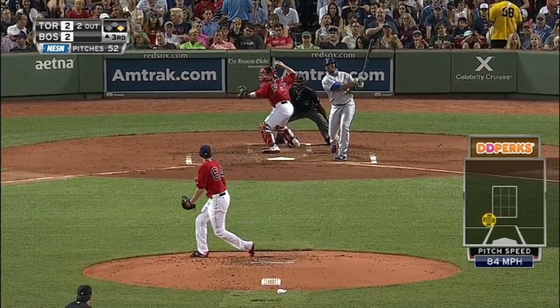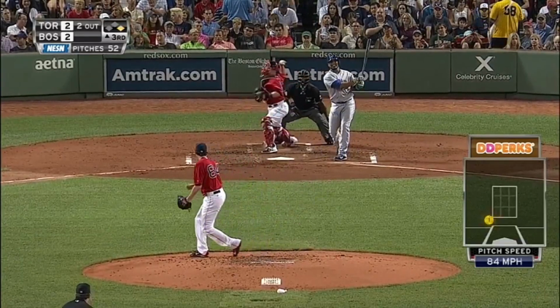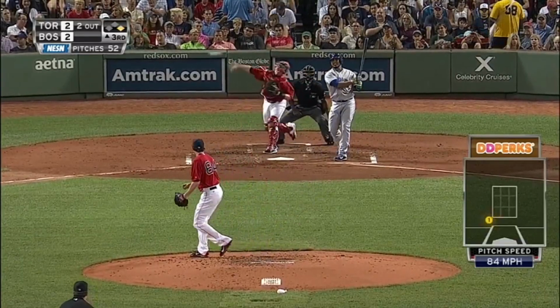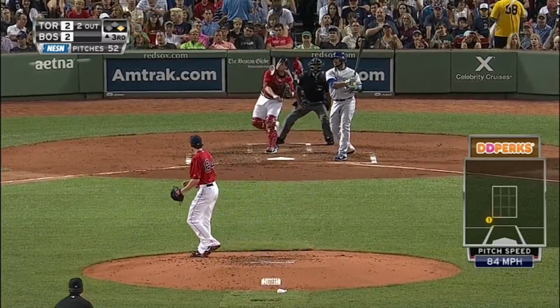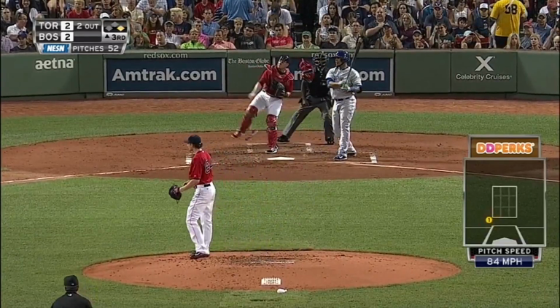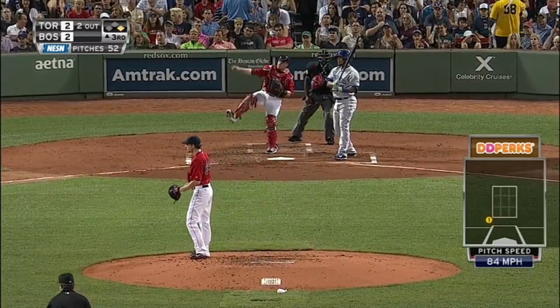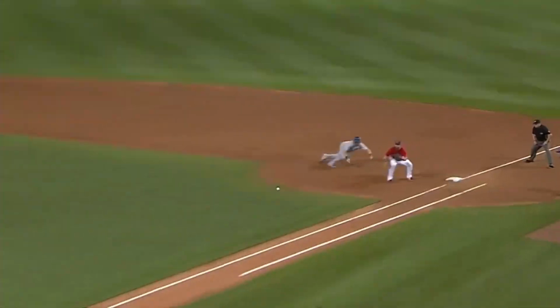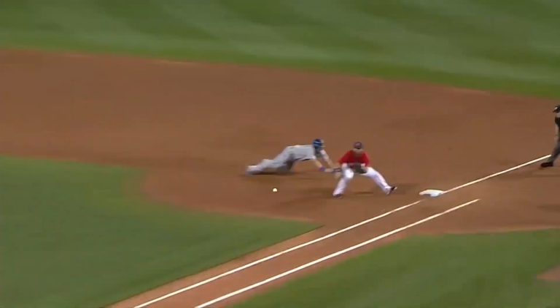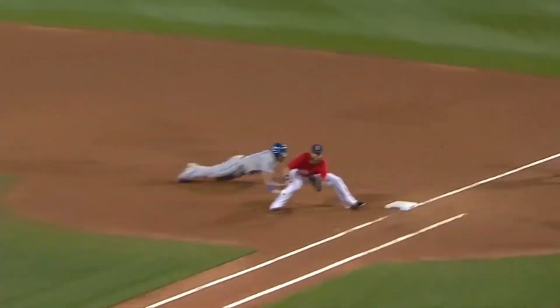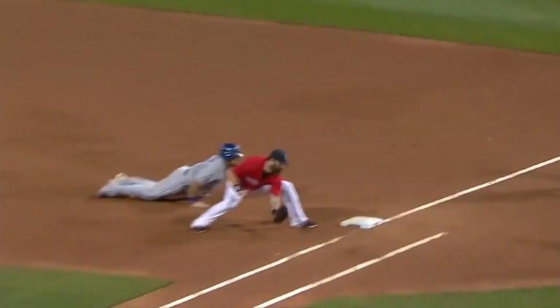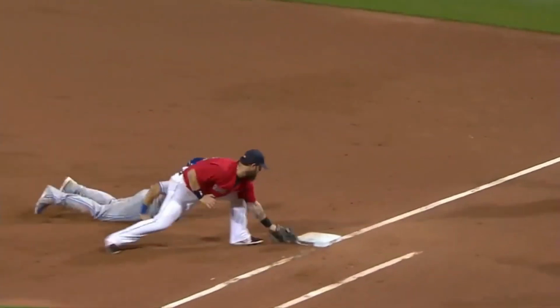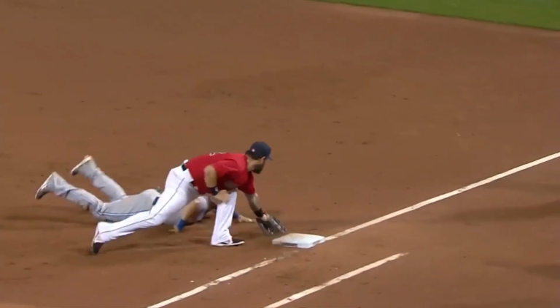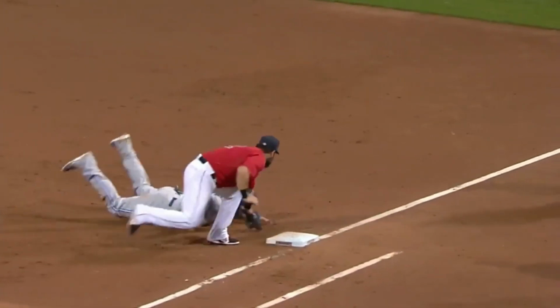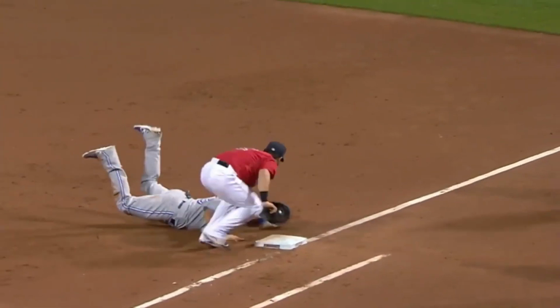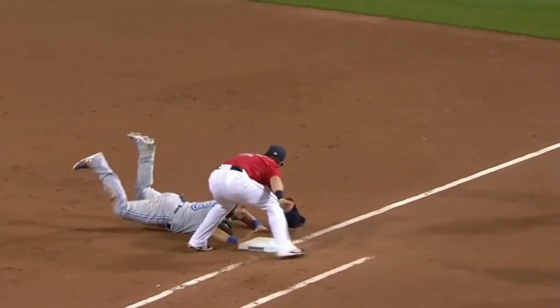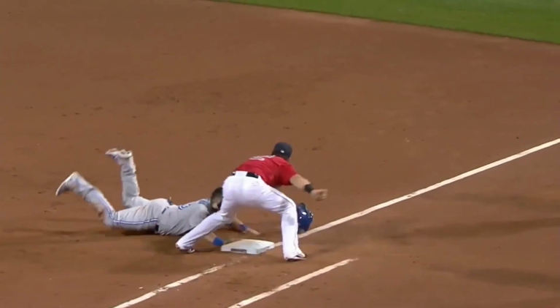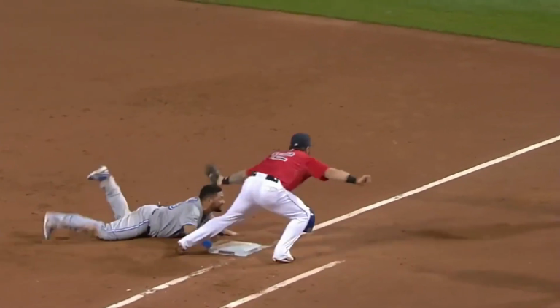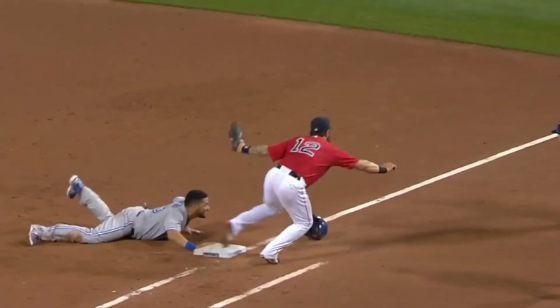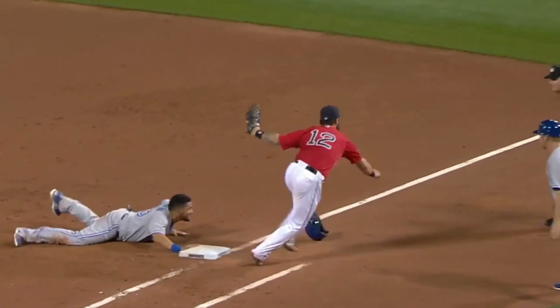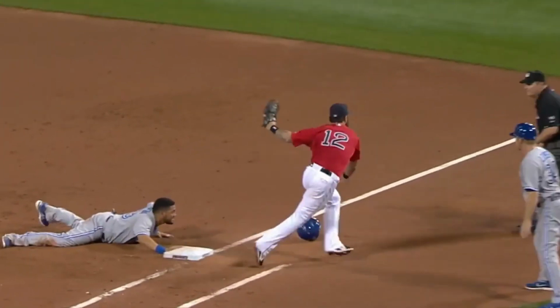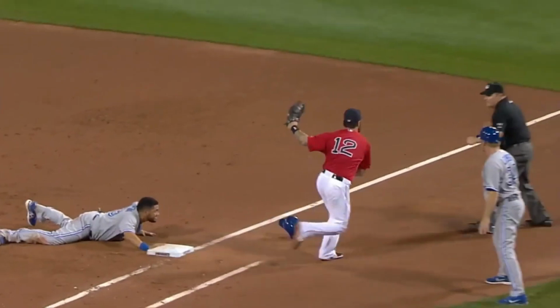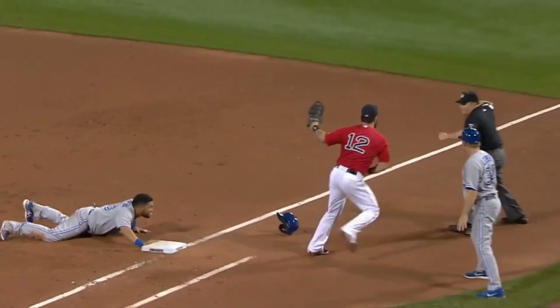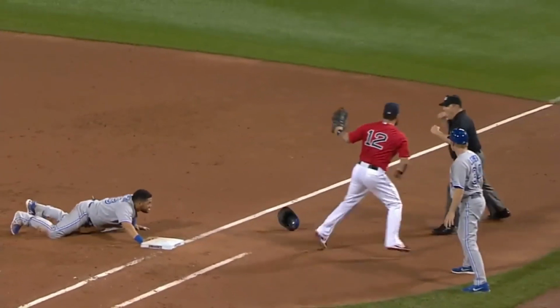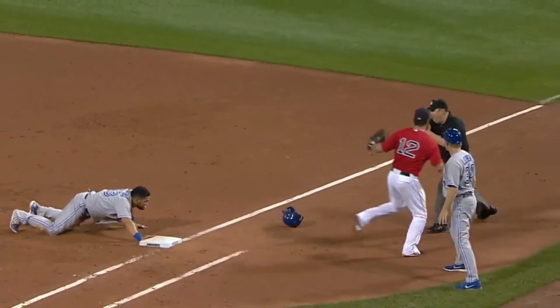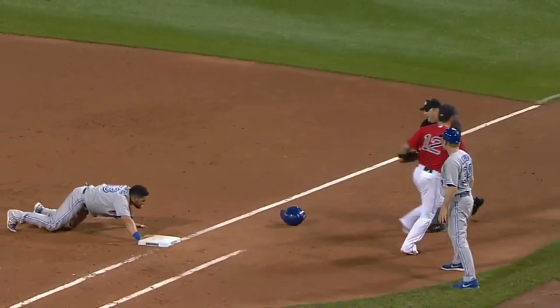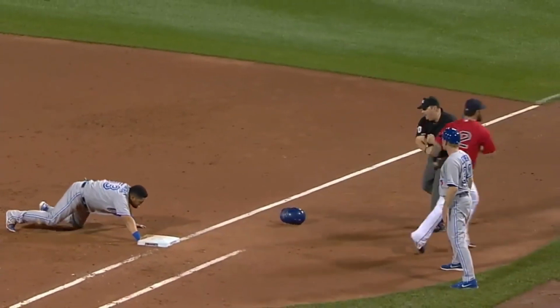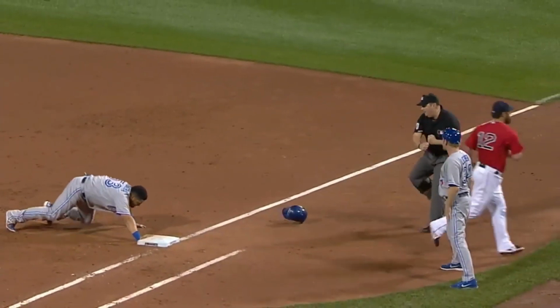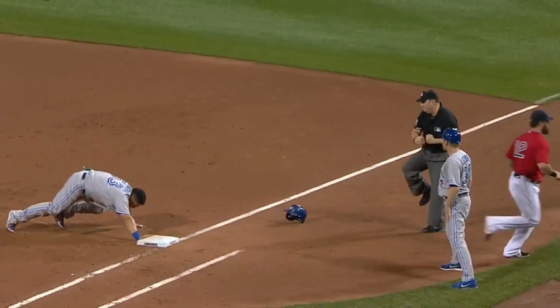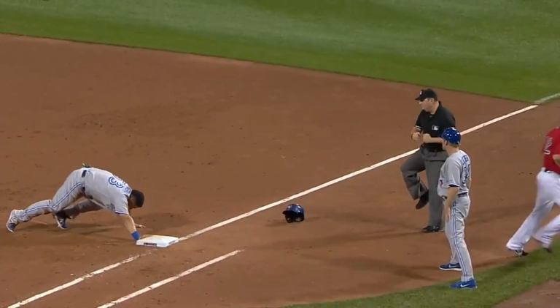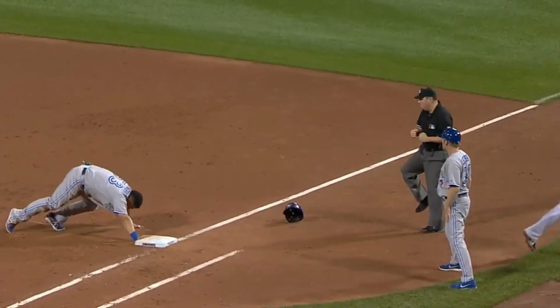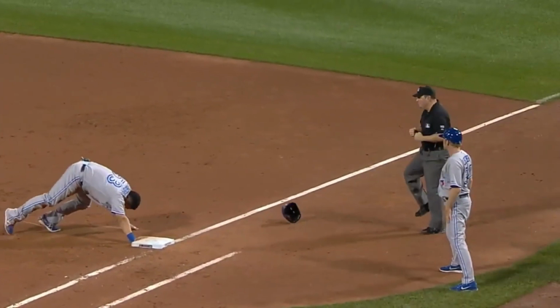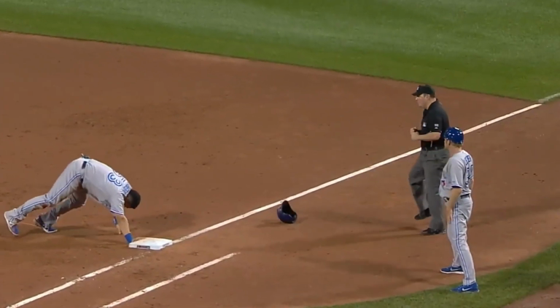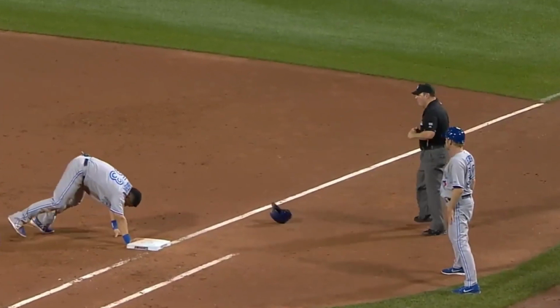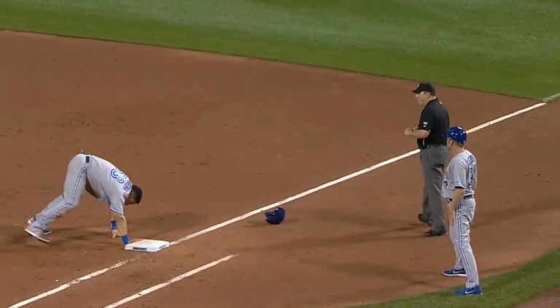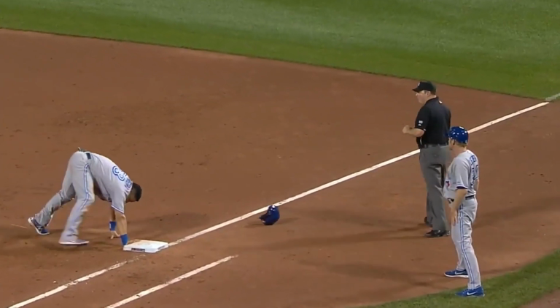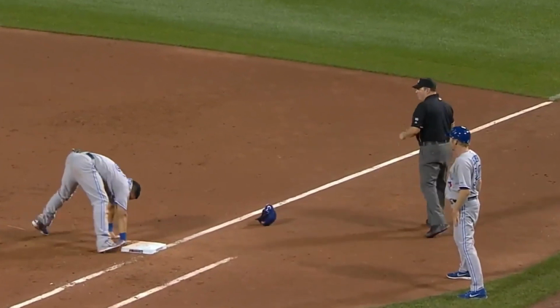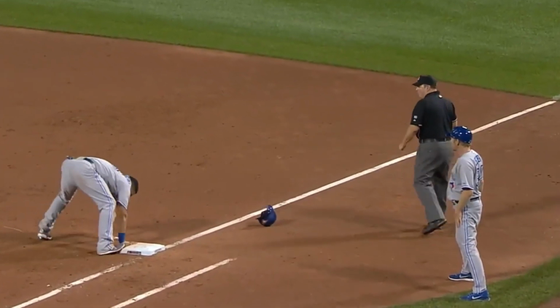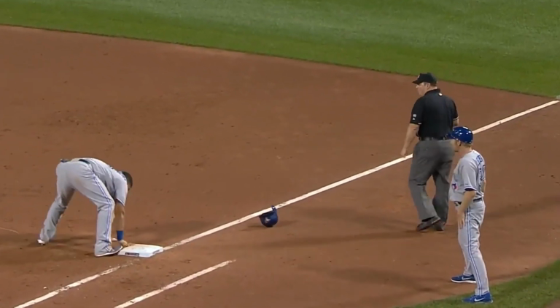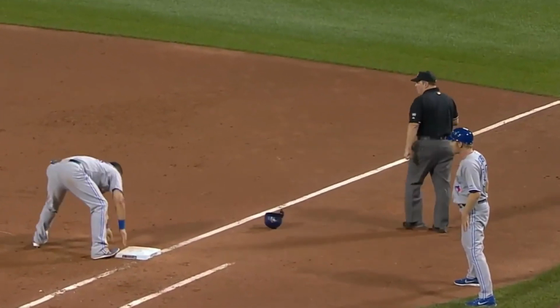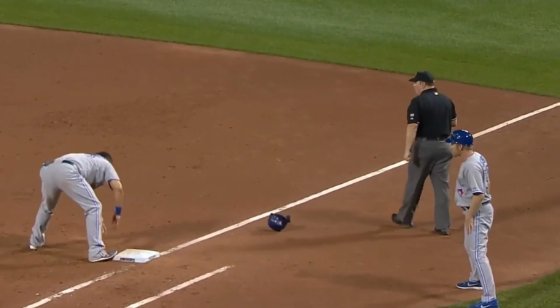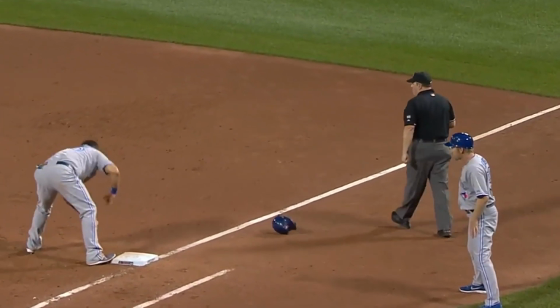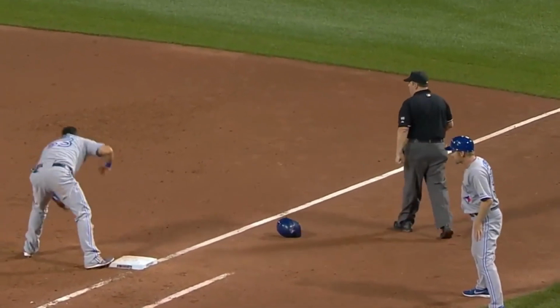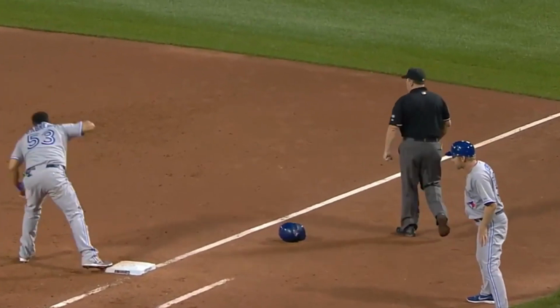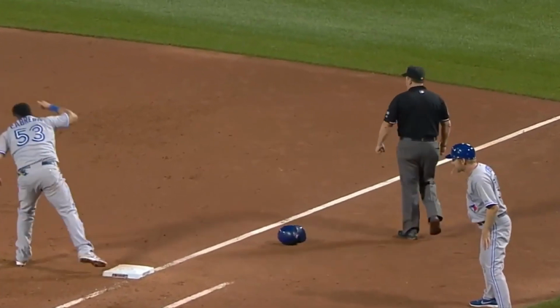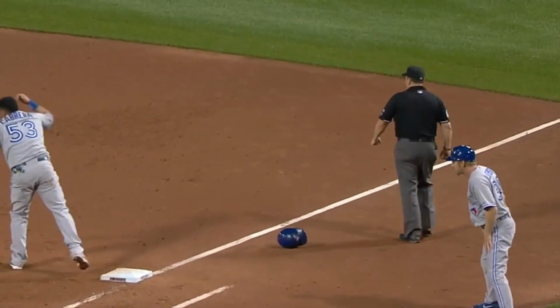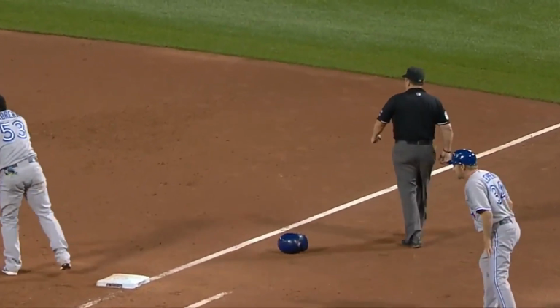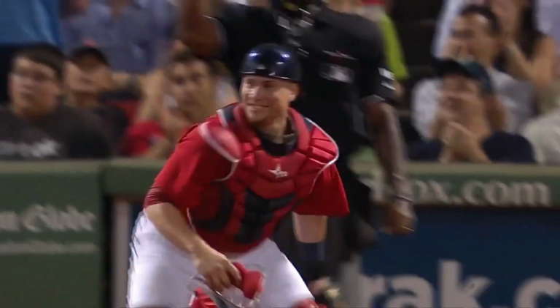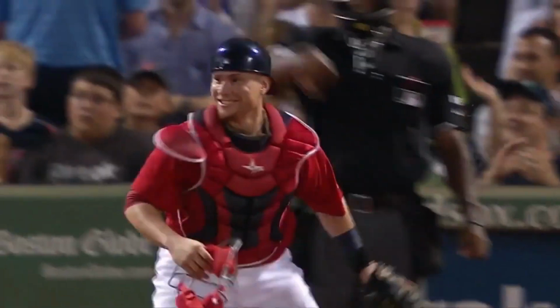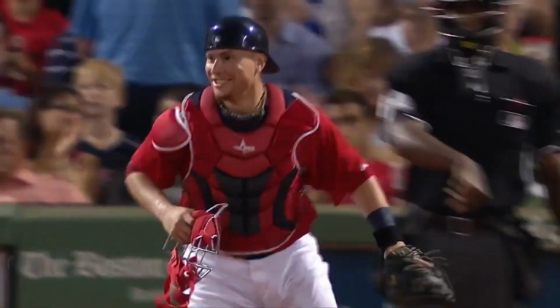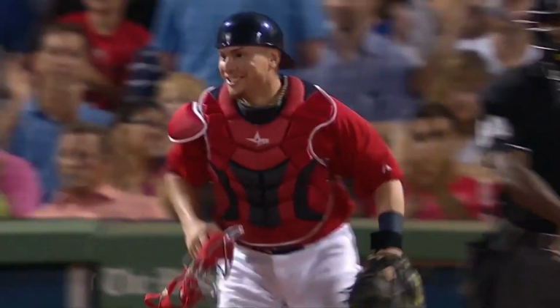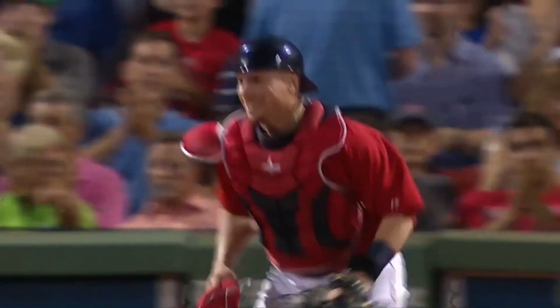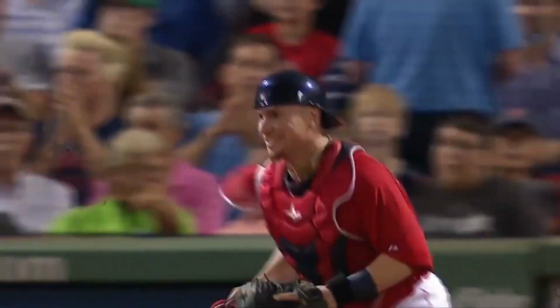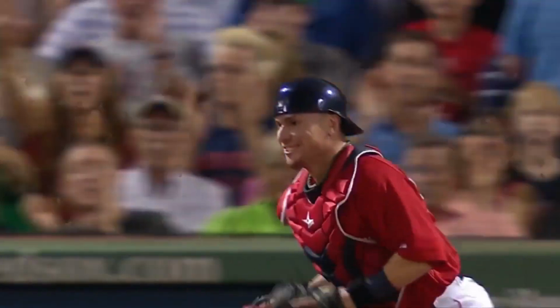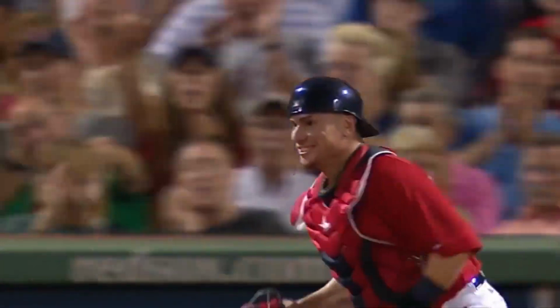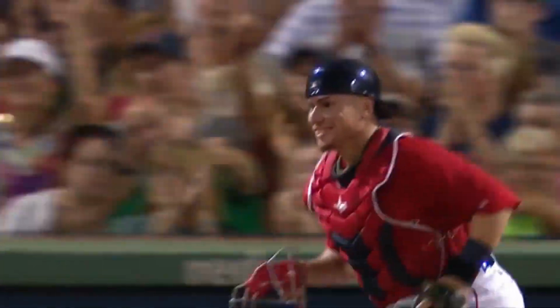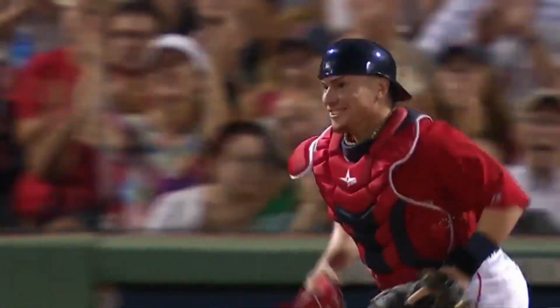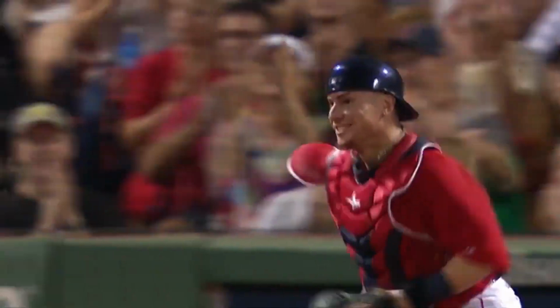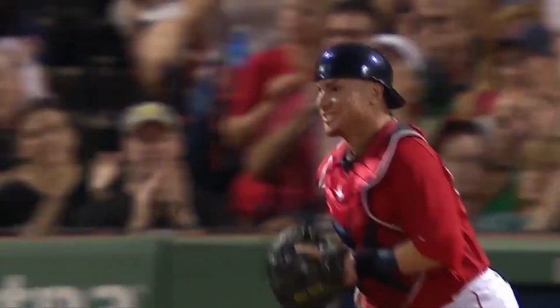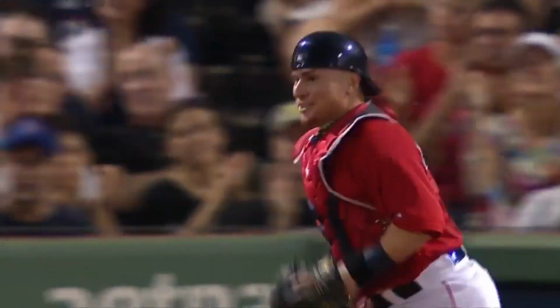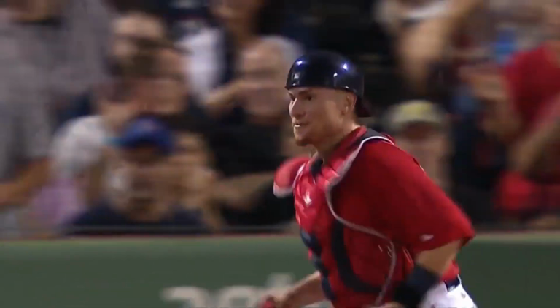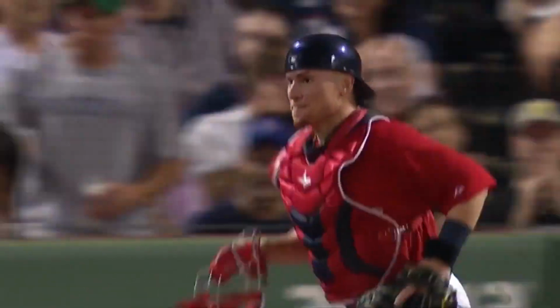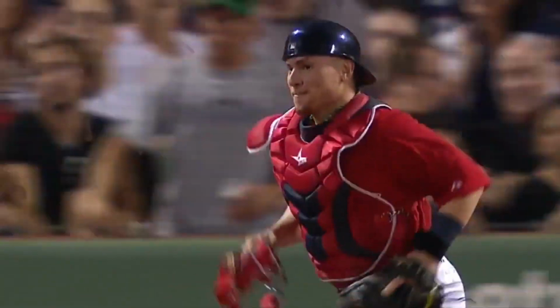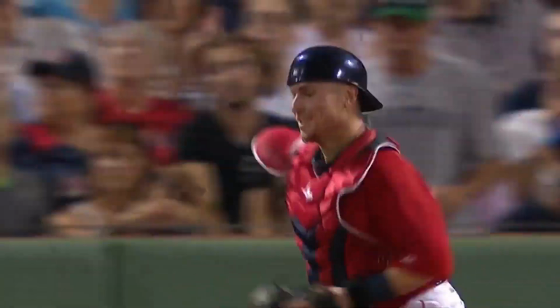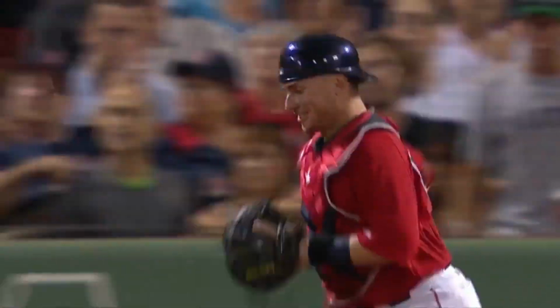Swing and a miss — snap throw to first — and he is out. Cabrera able to throw out Melky Cabrera at first.